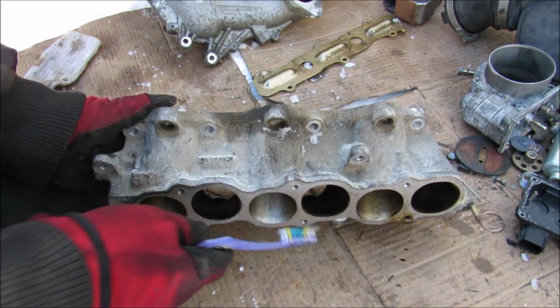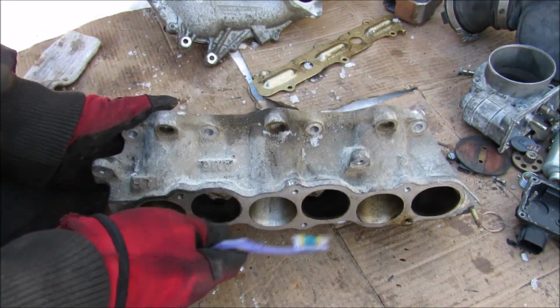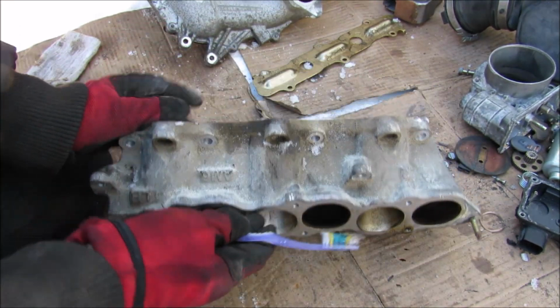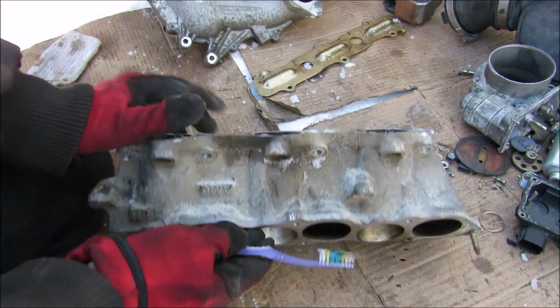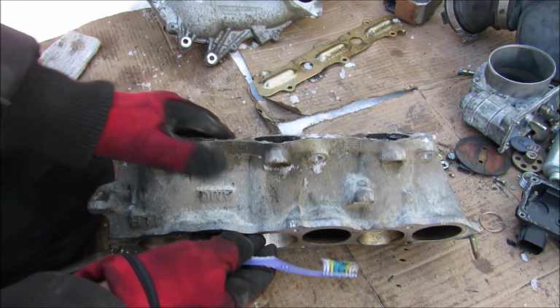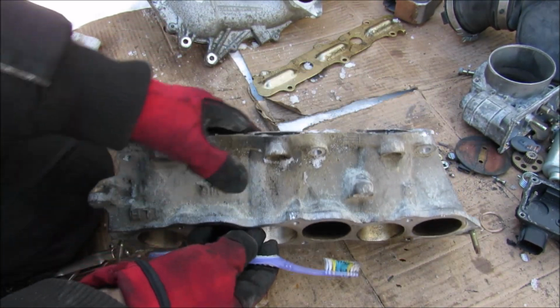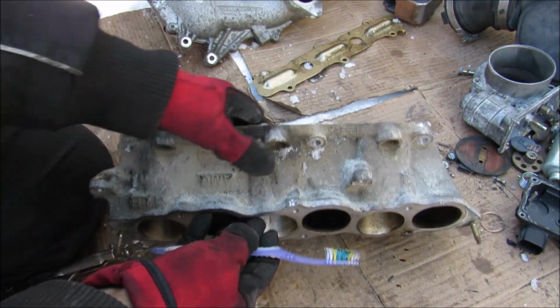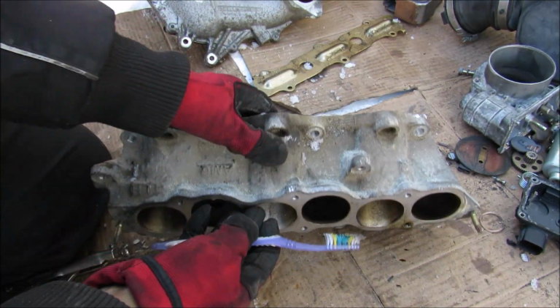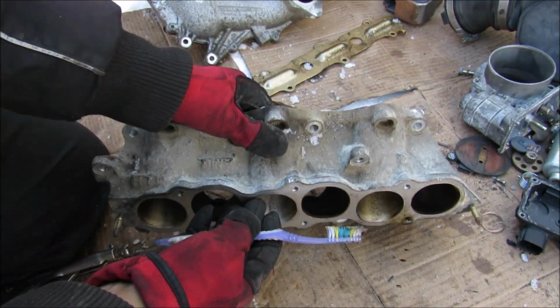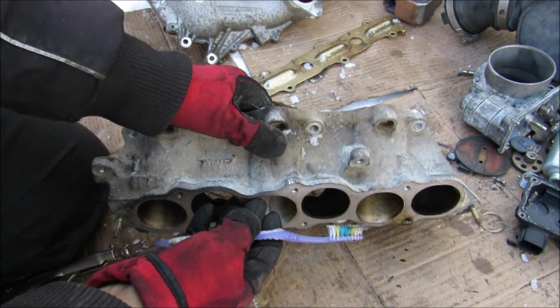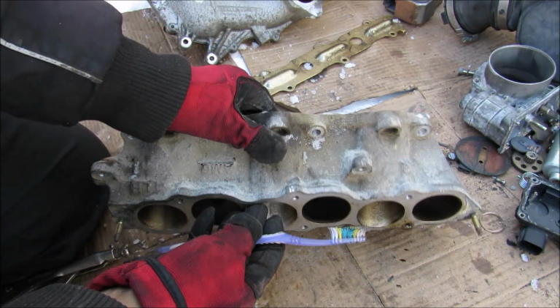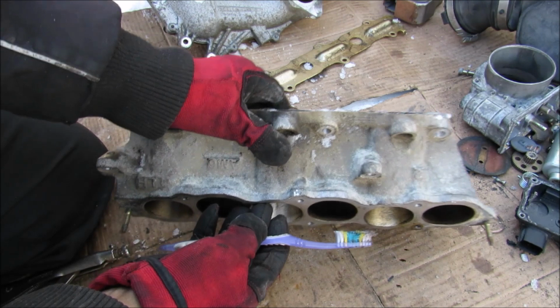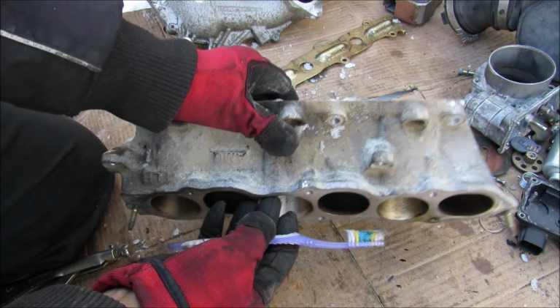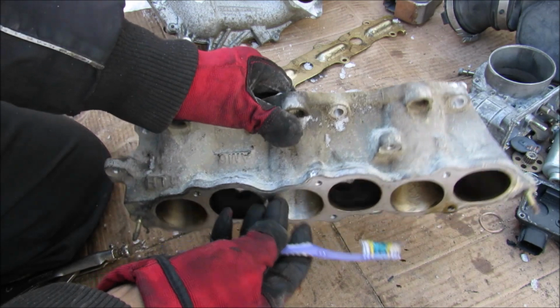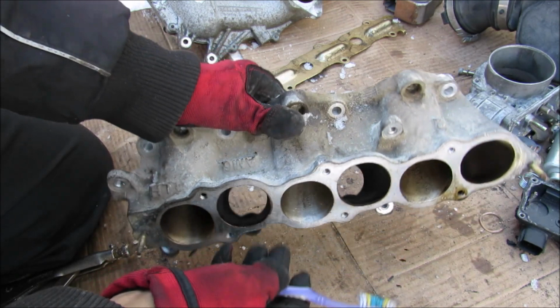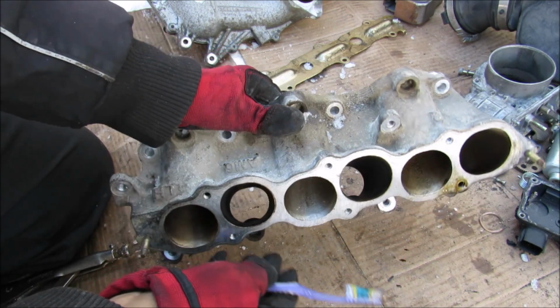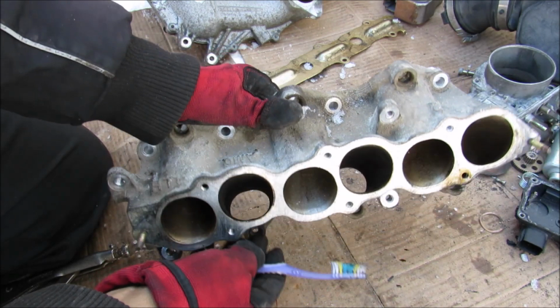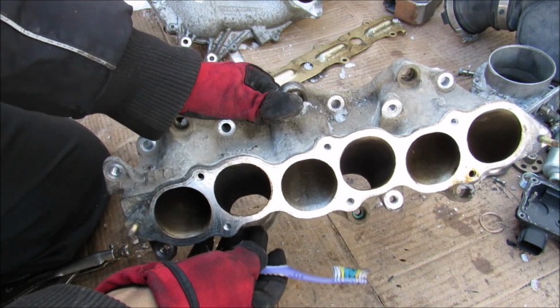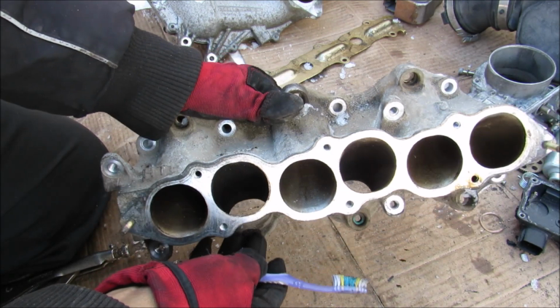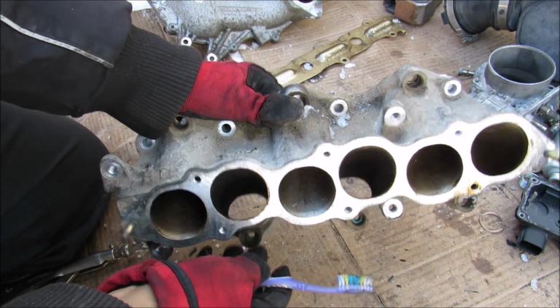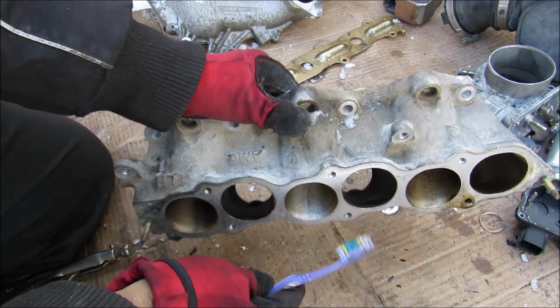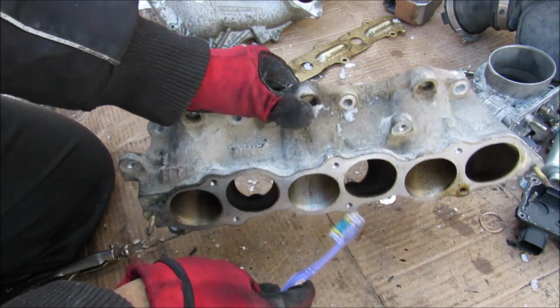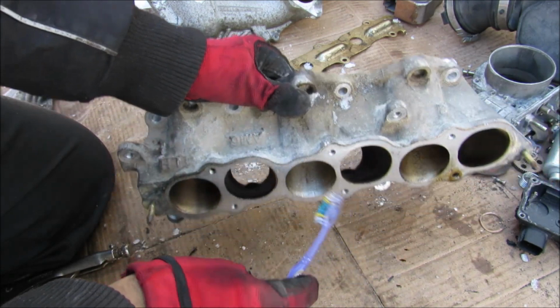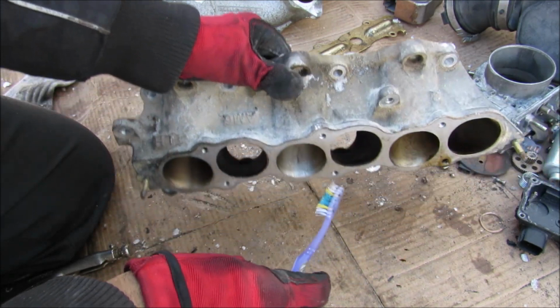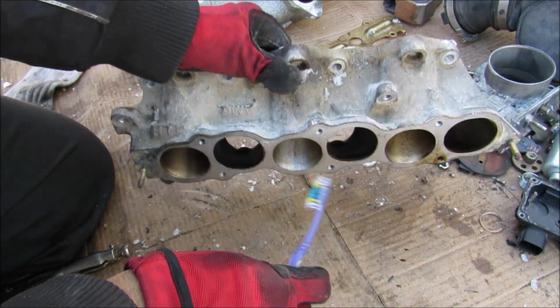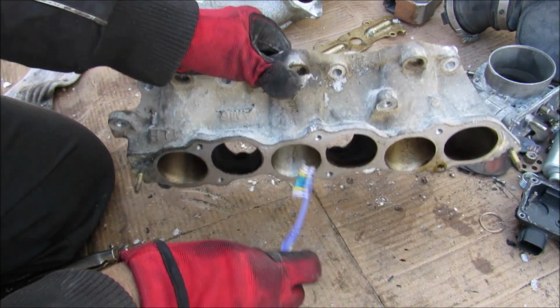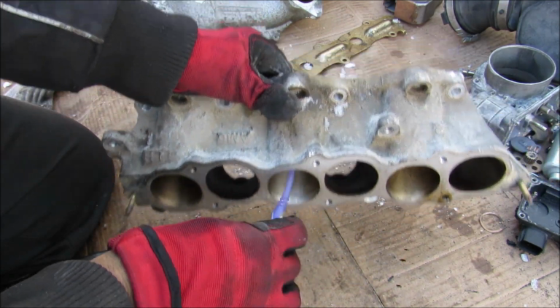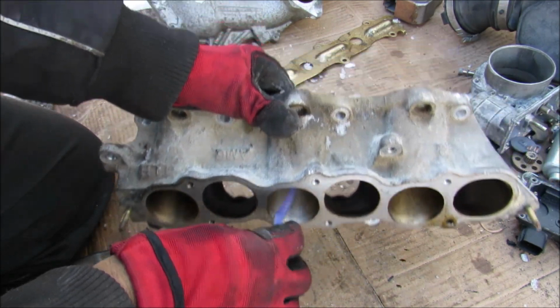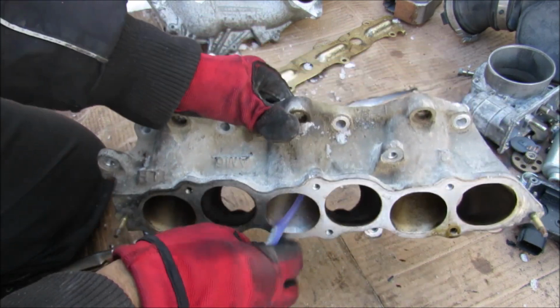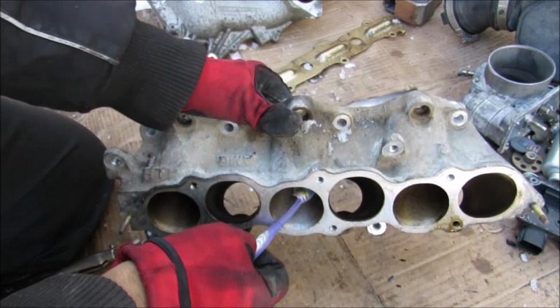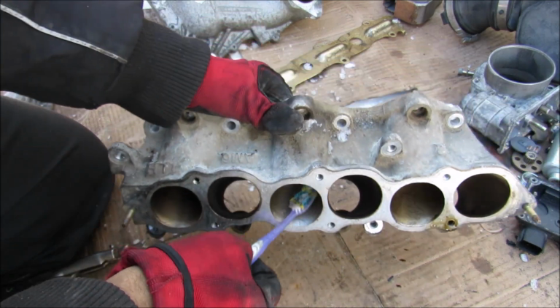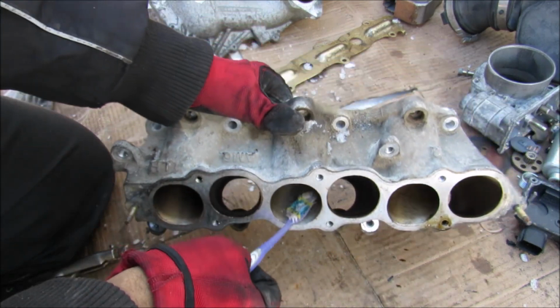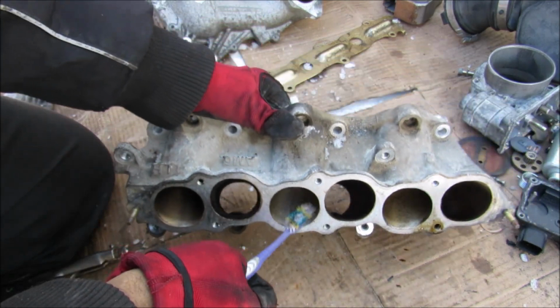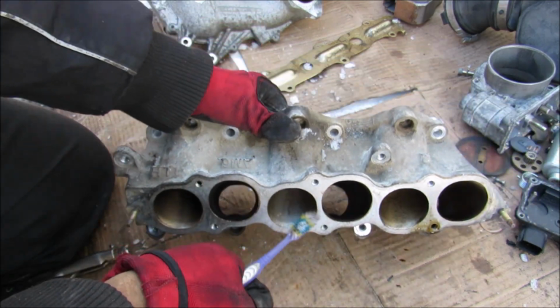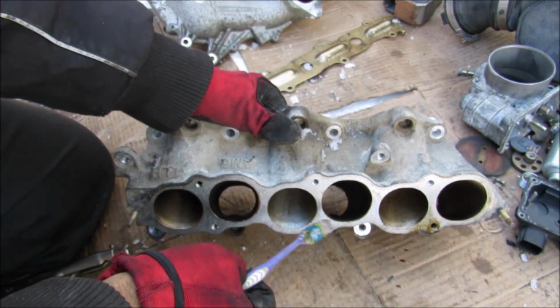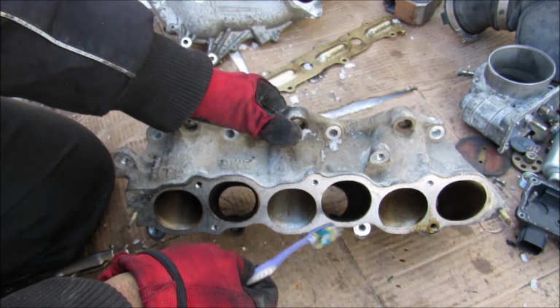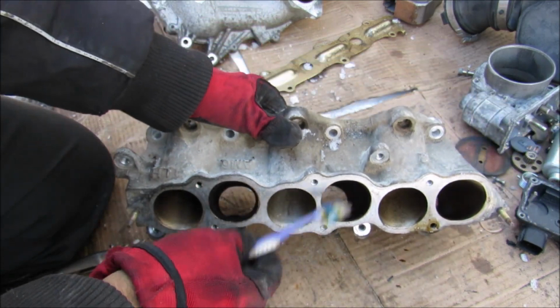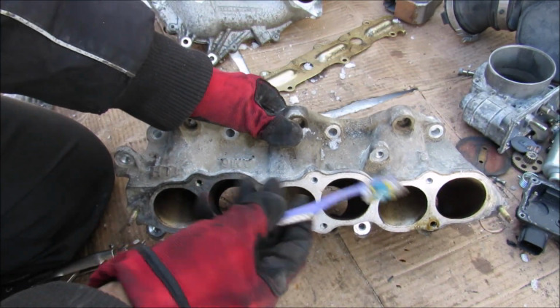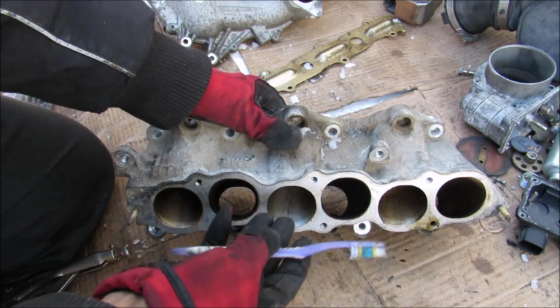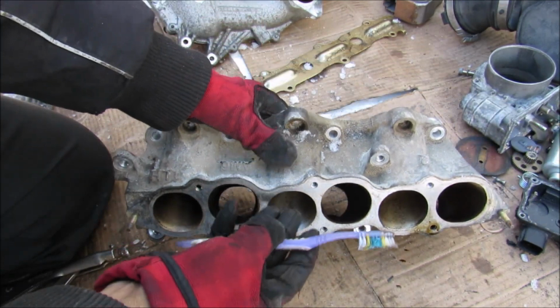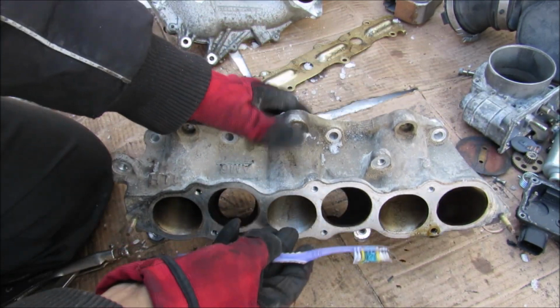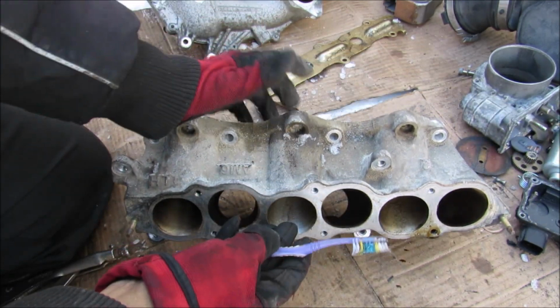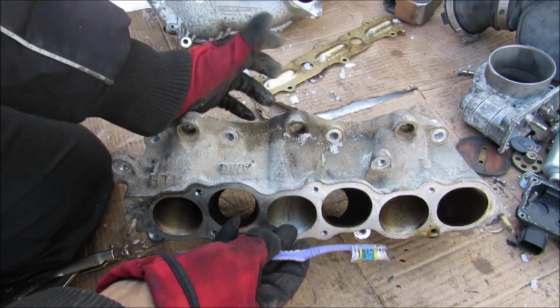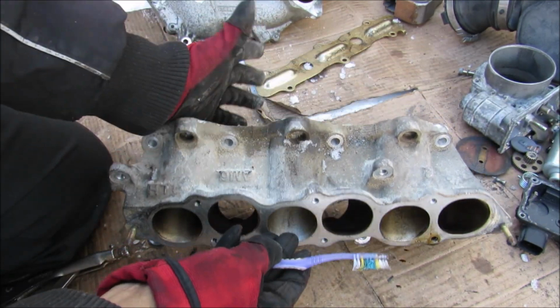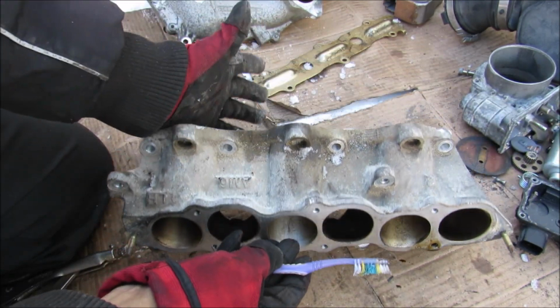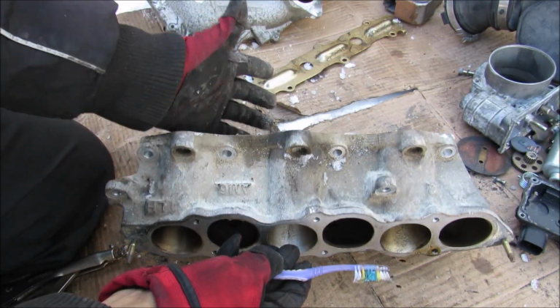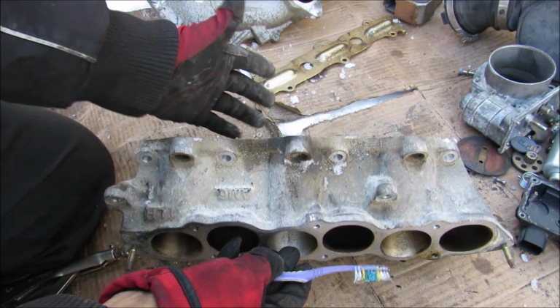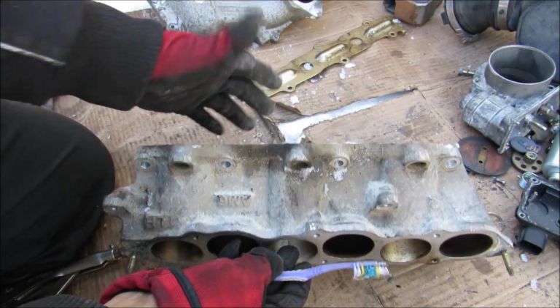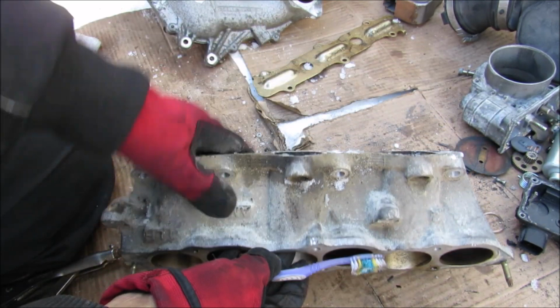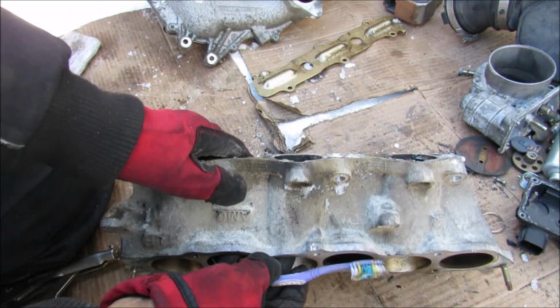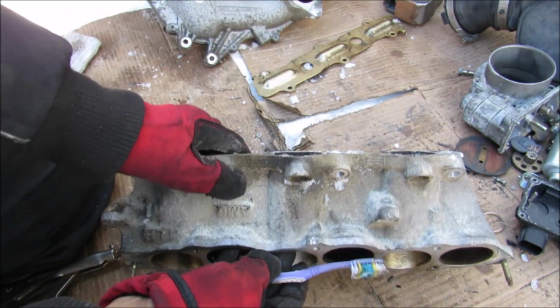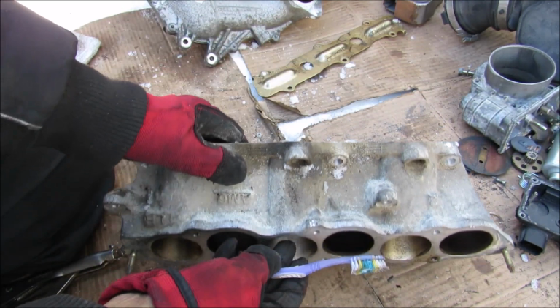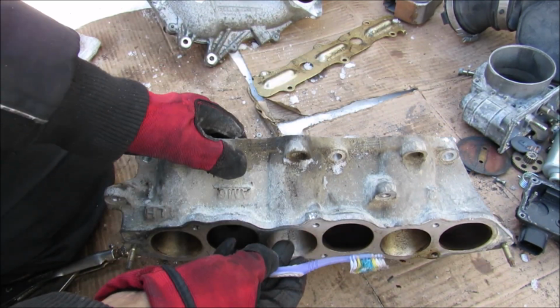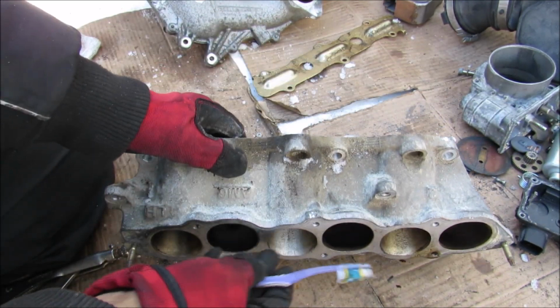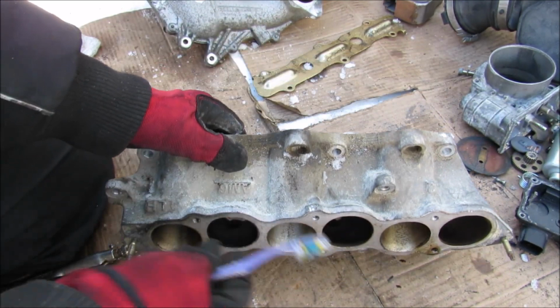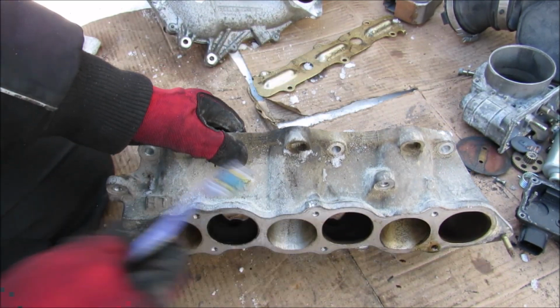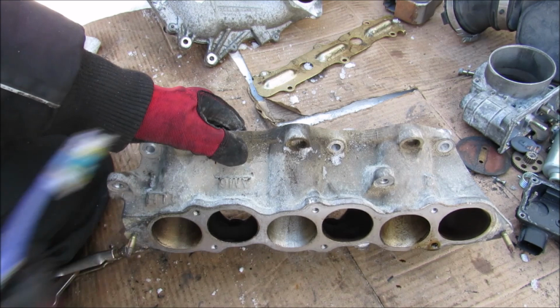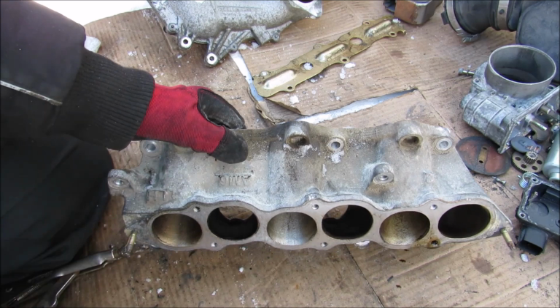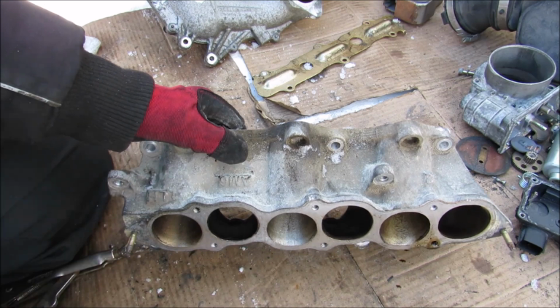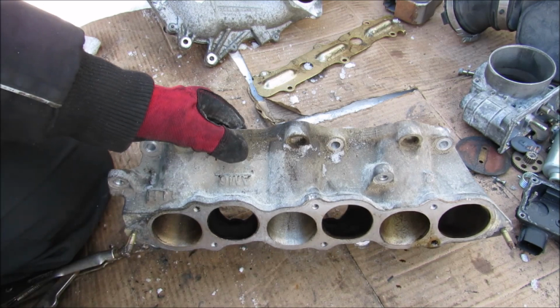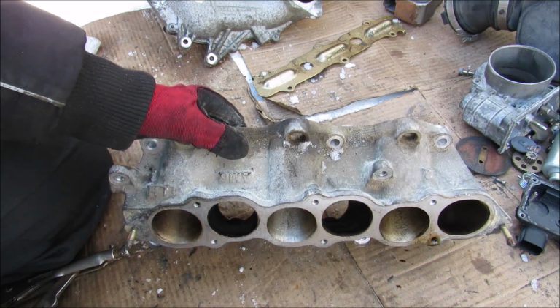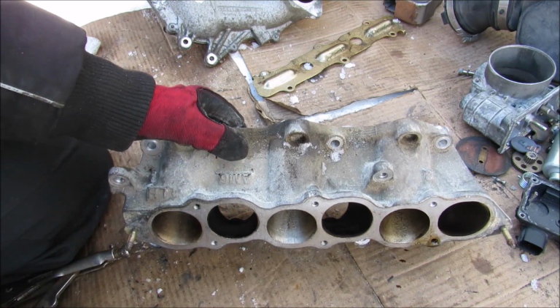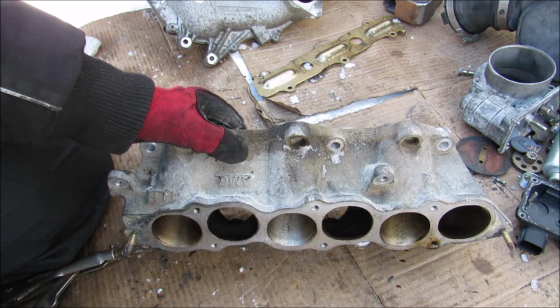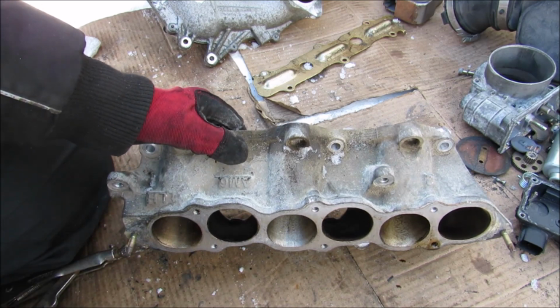The design of the intake manifold also determines how well the vacuum is behind the intake valve and feeds other systems such as the brakes, the PCV system, and the EVAP system.